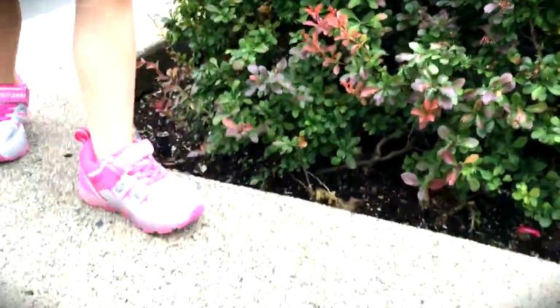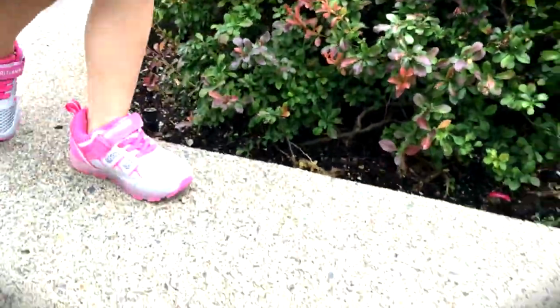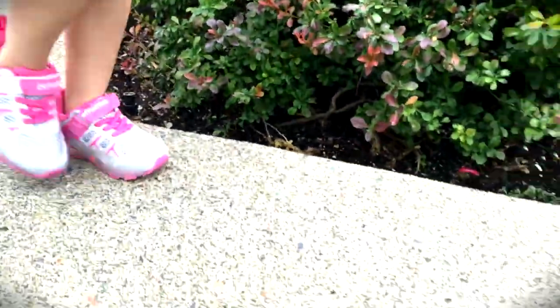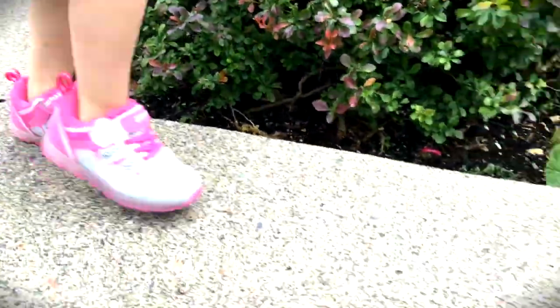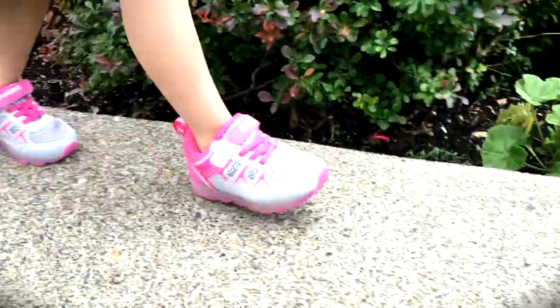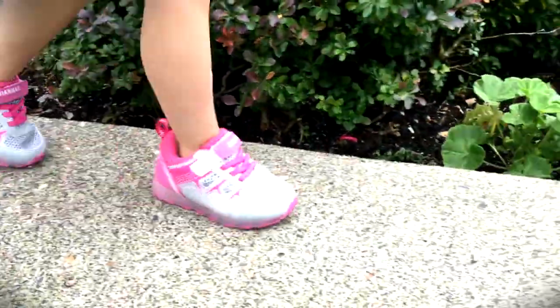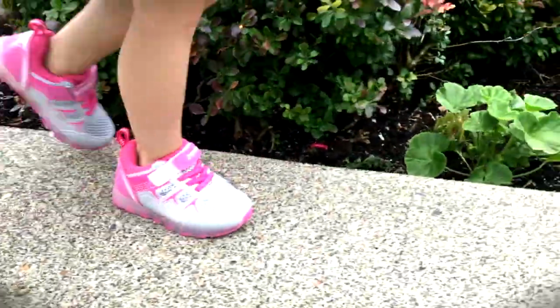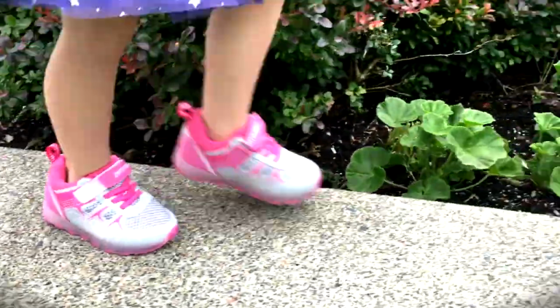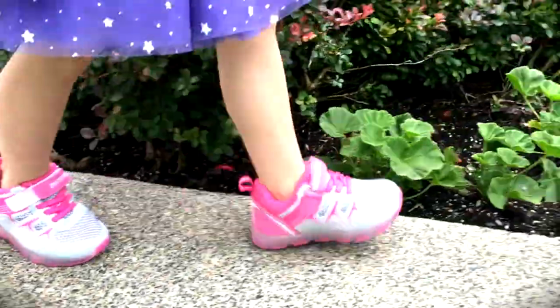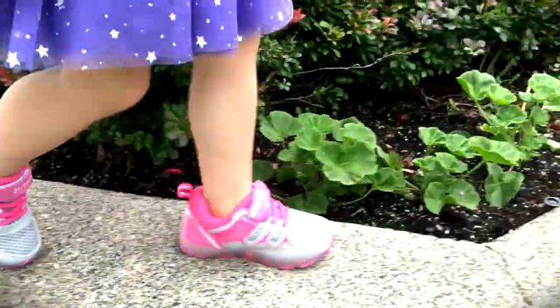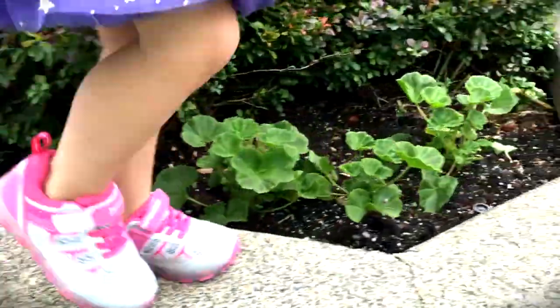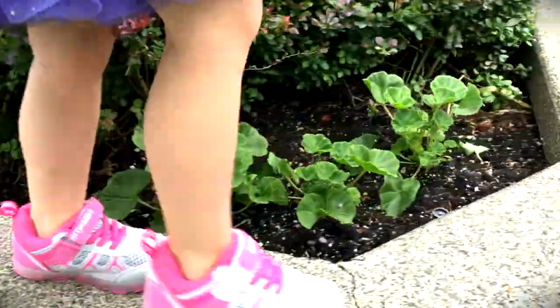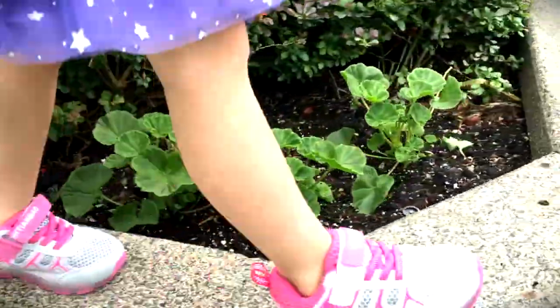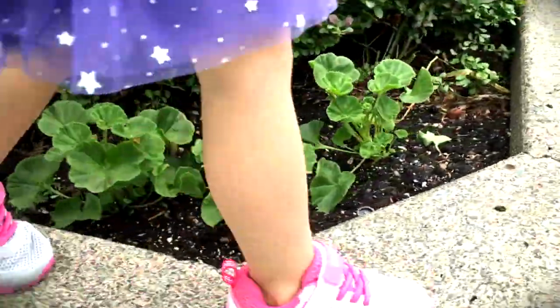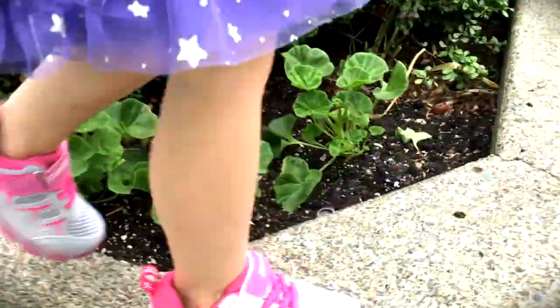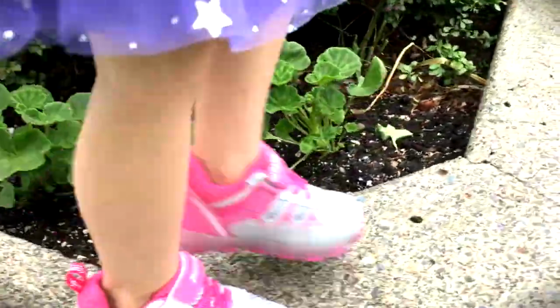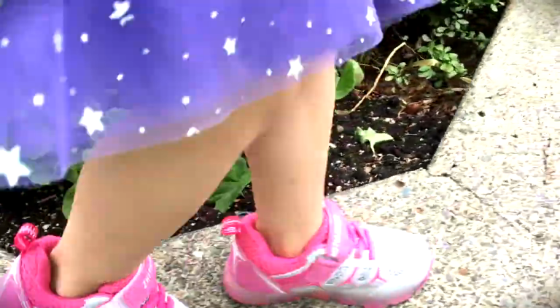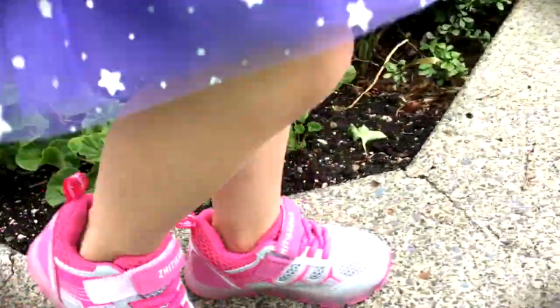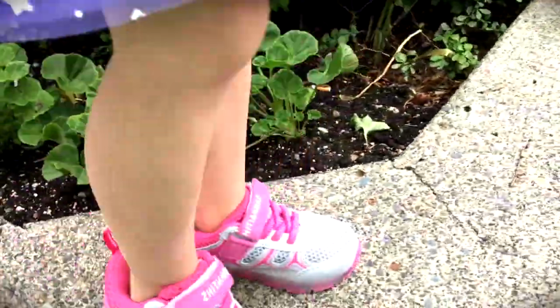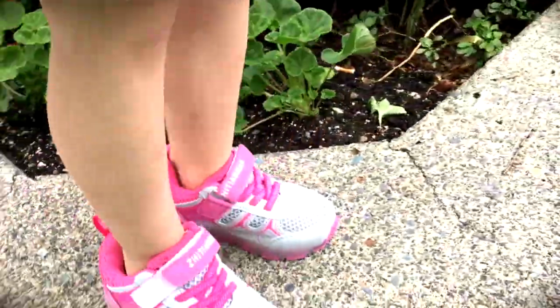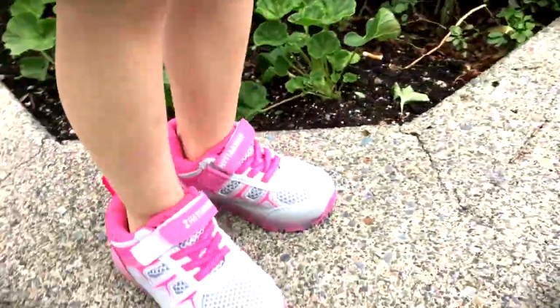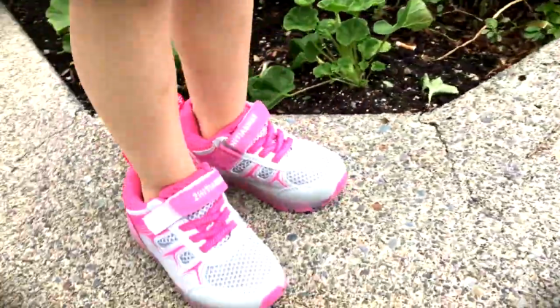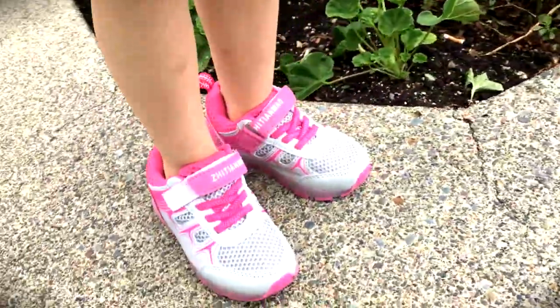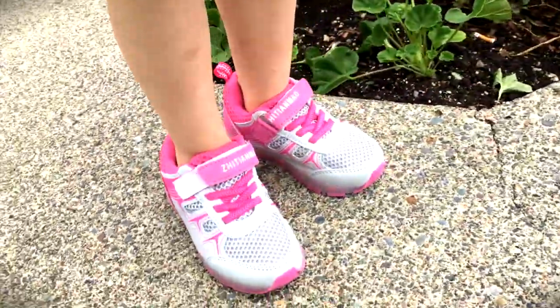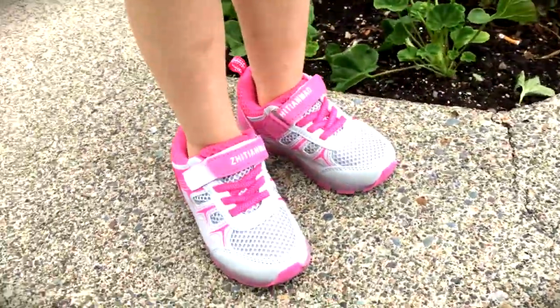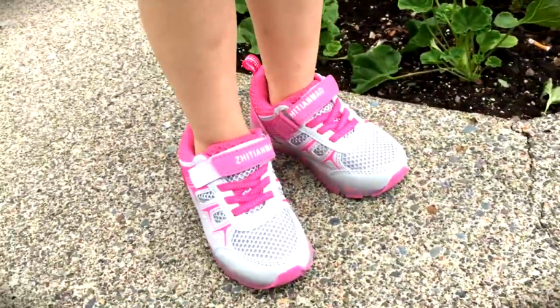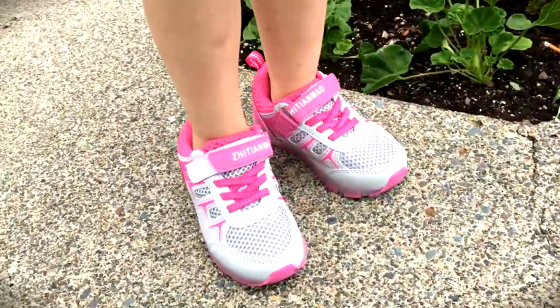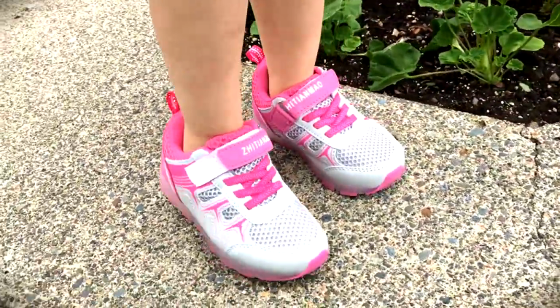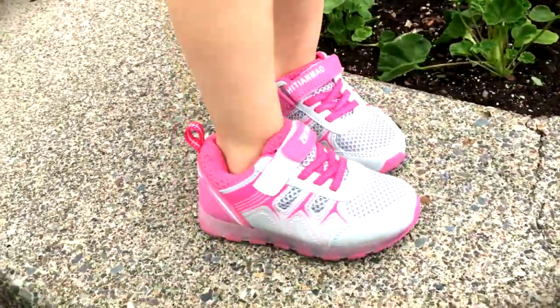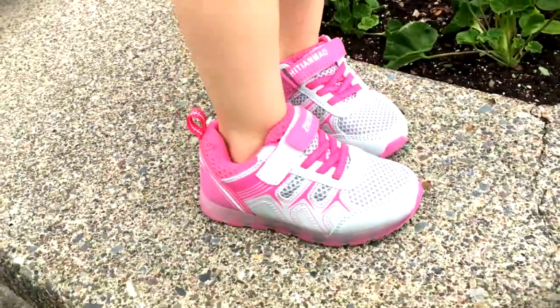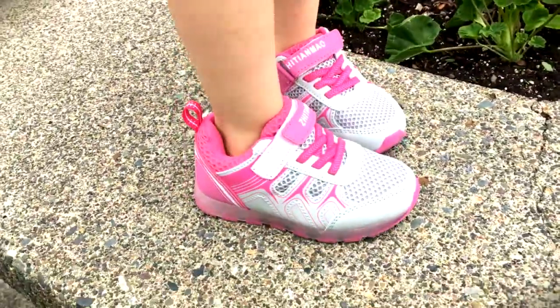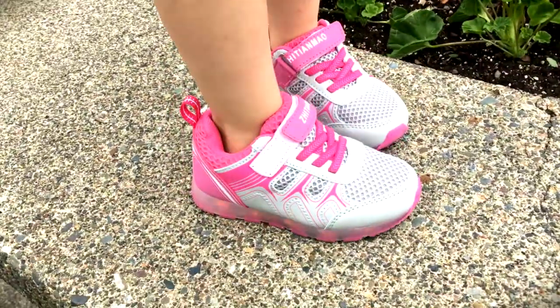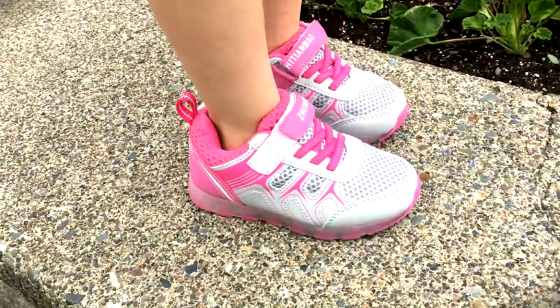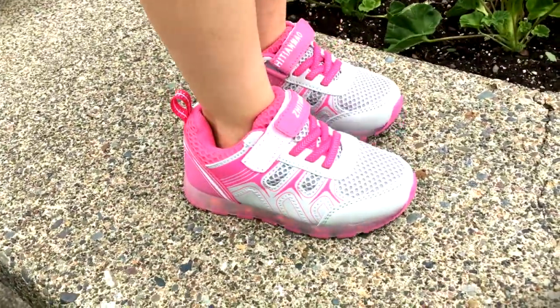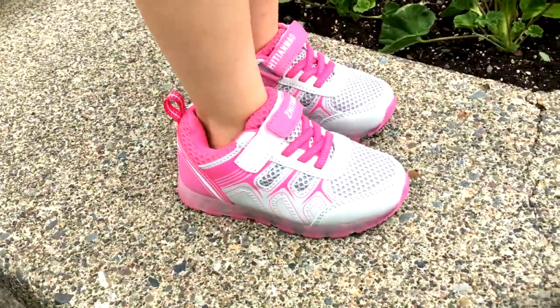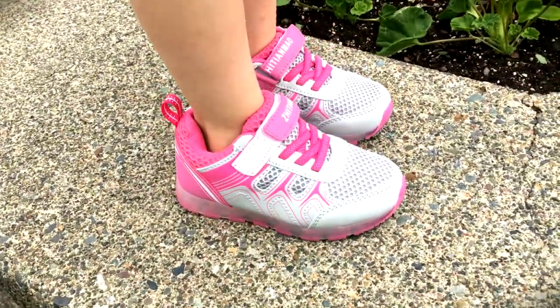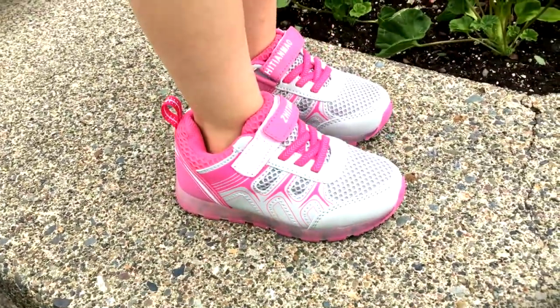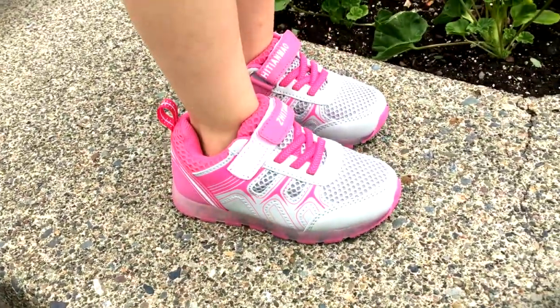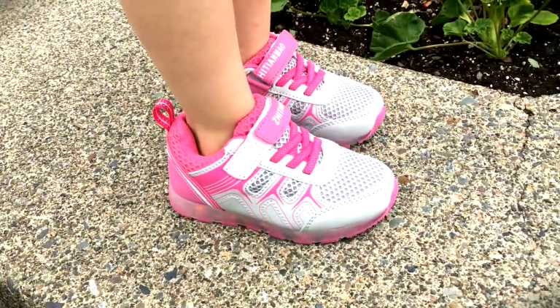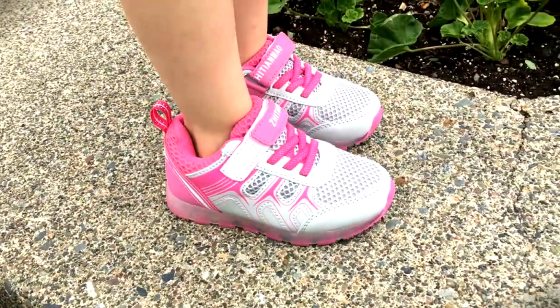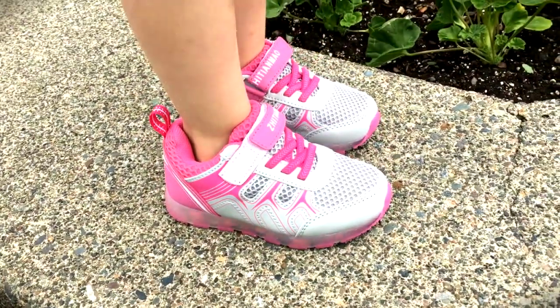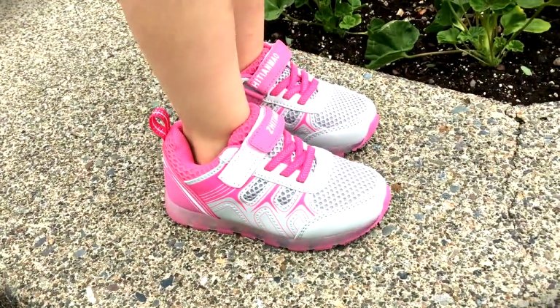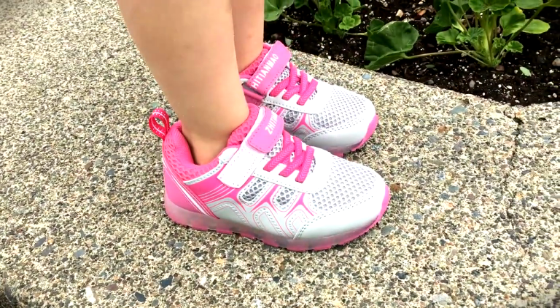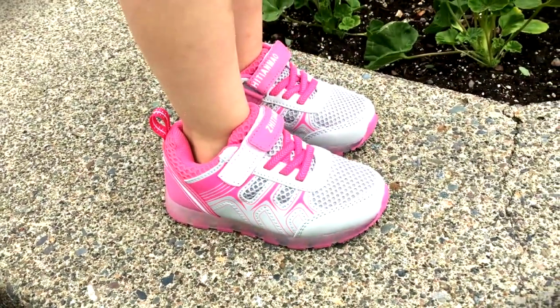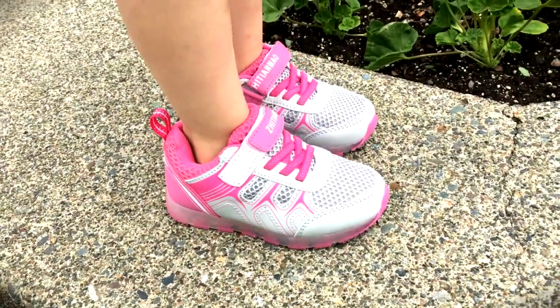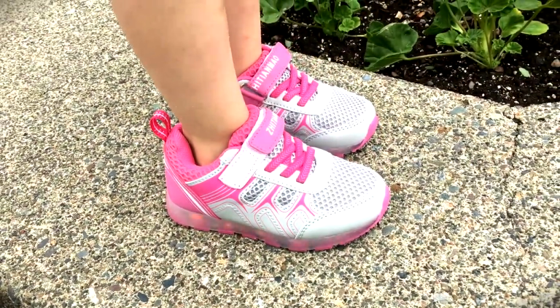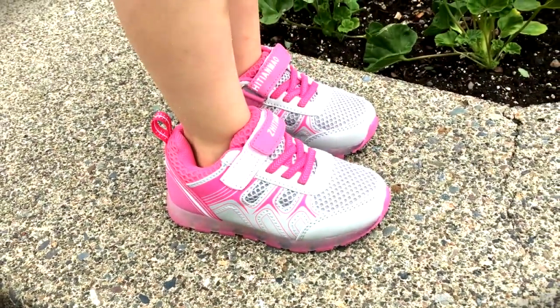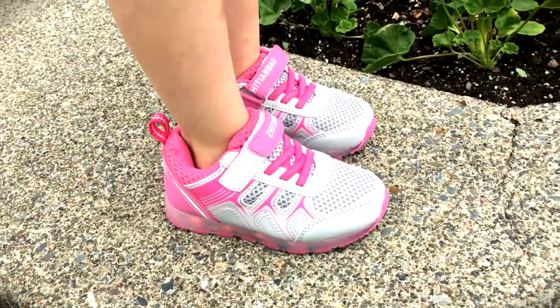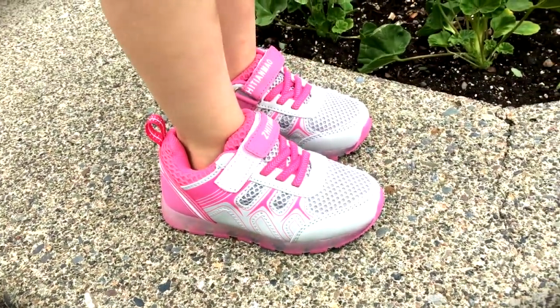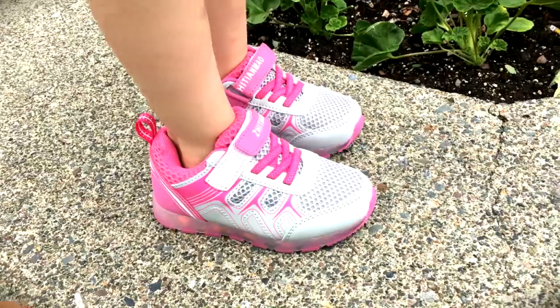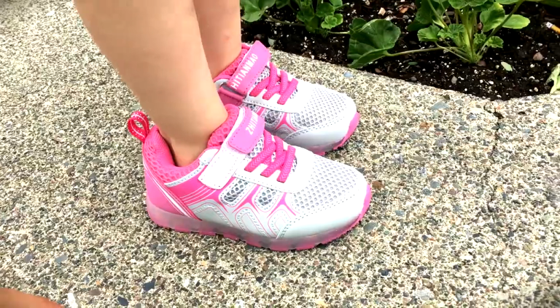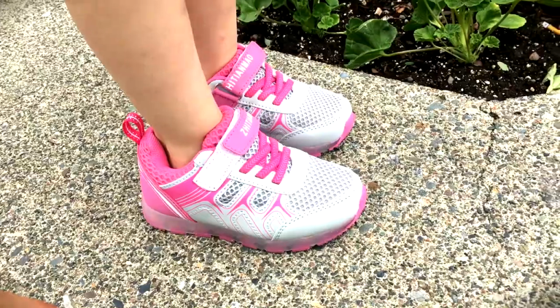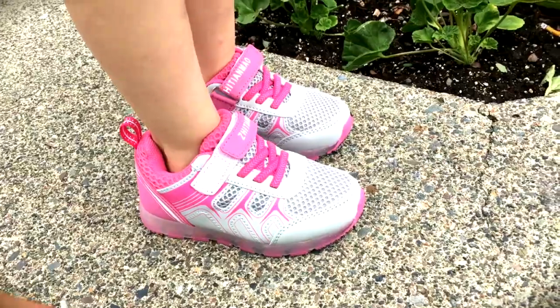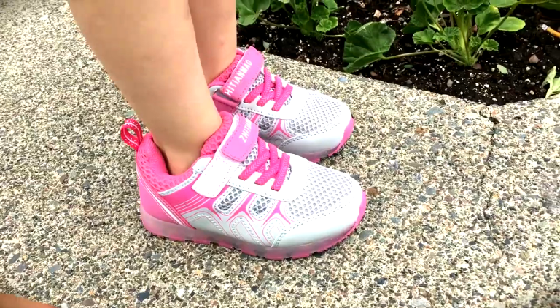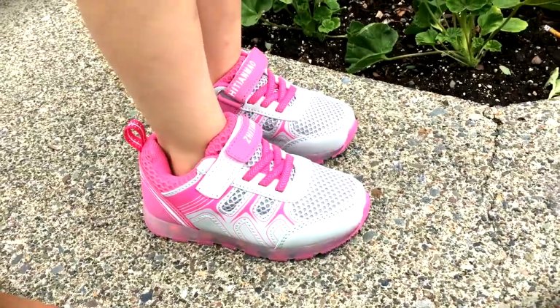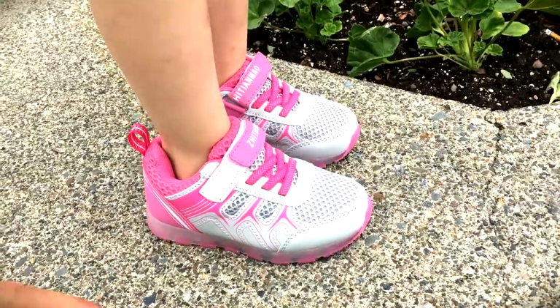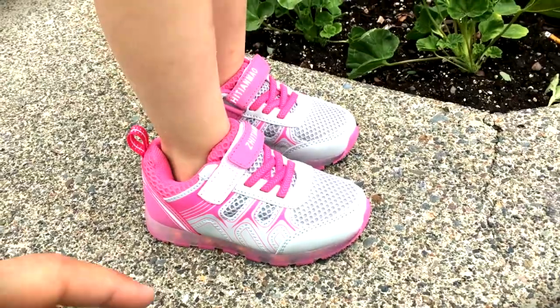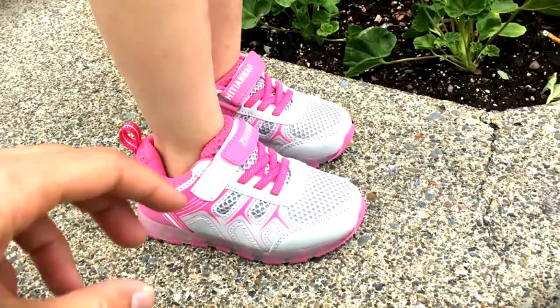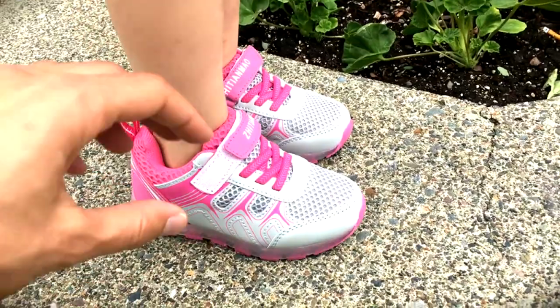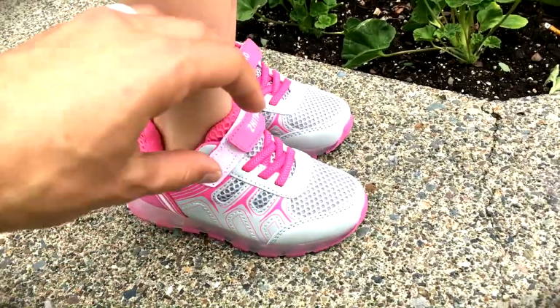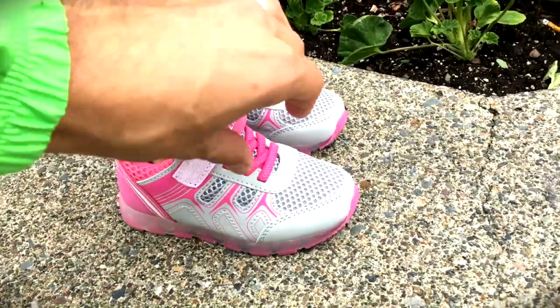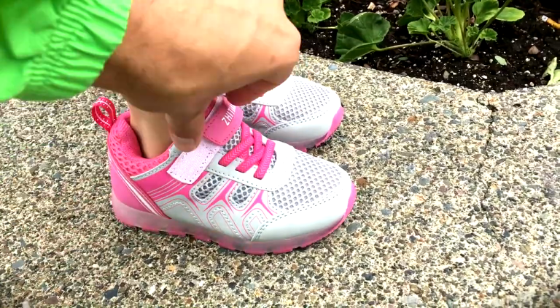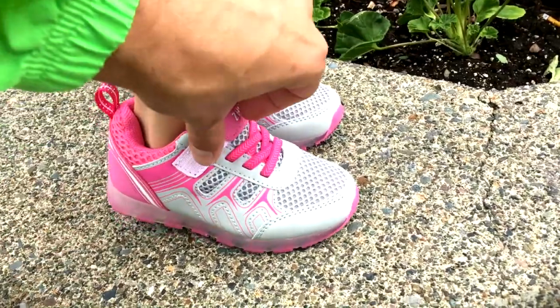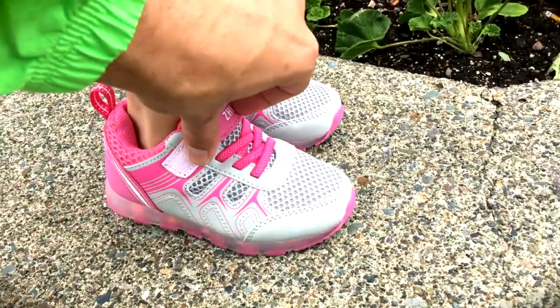And Lucy absolutely loves them. Hey Lucy, can you tell us all about them? What do you like about them? They're pink. Wonderful.